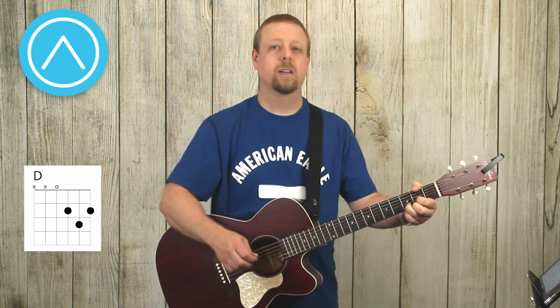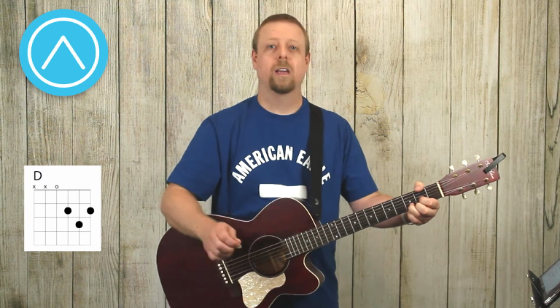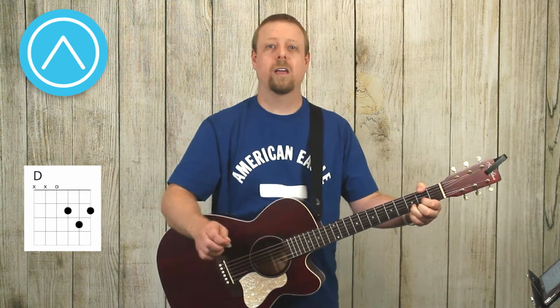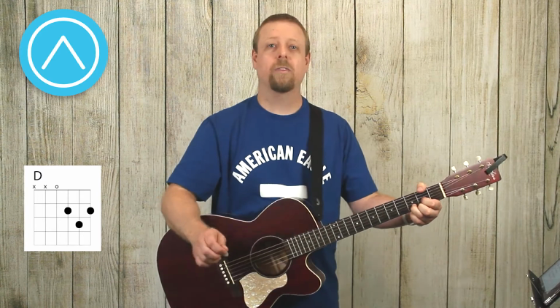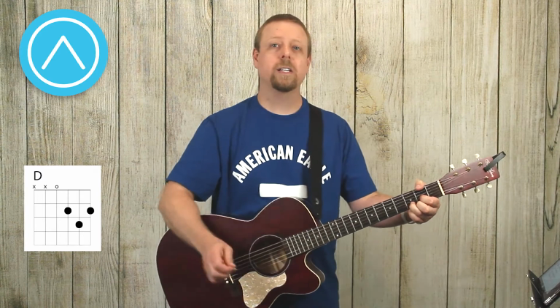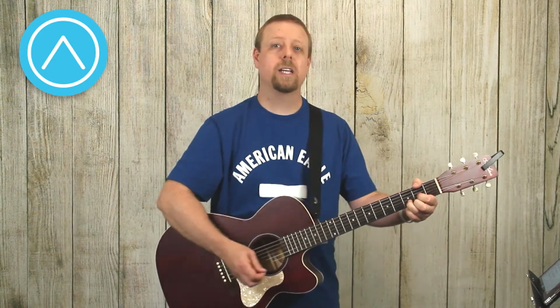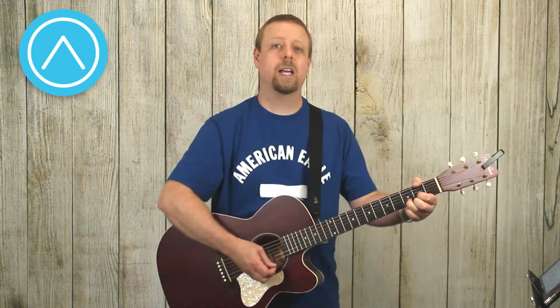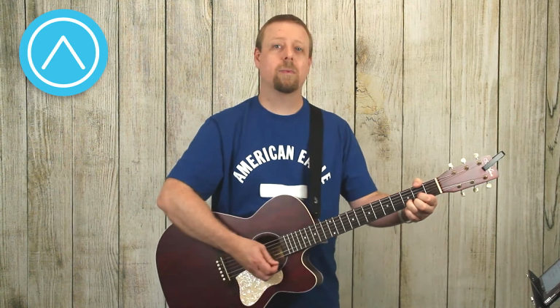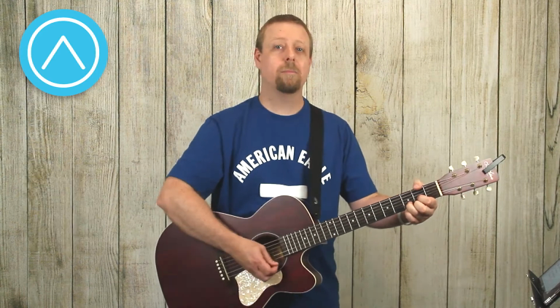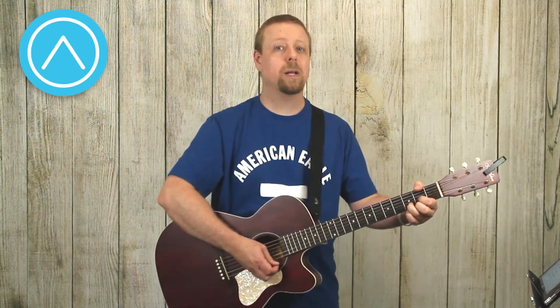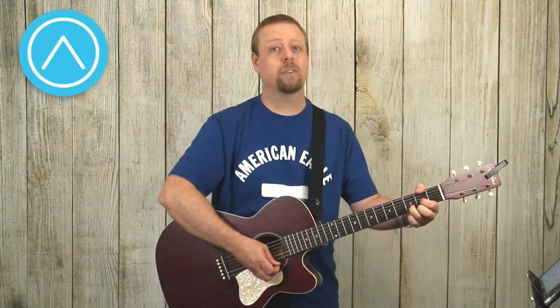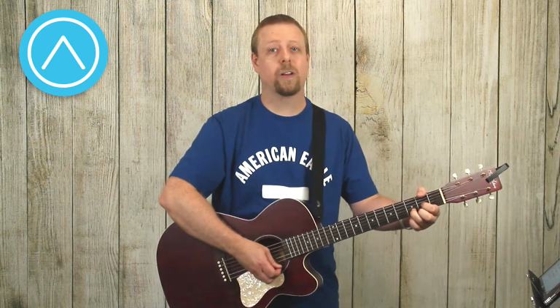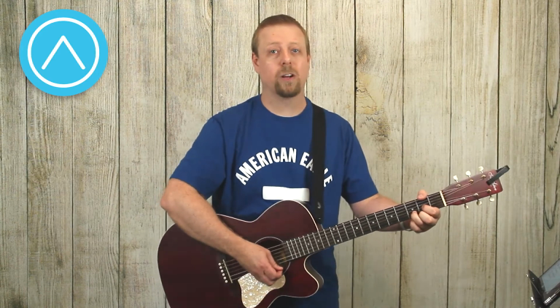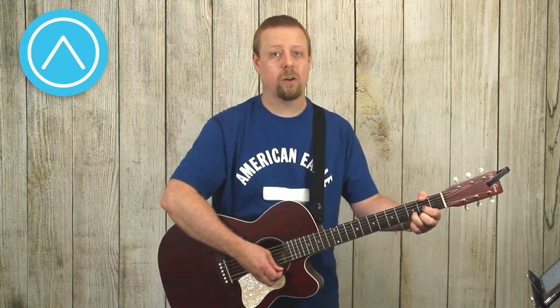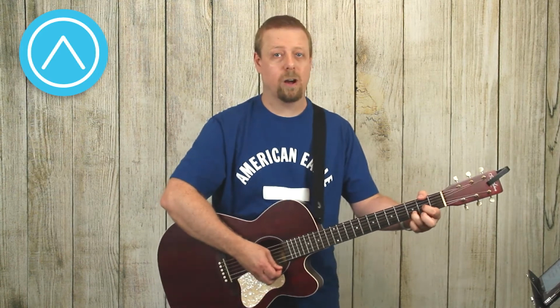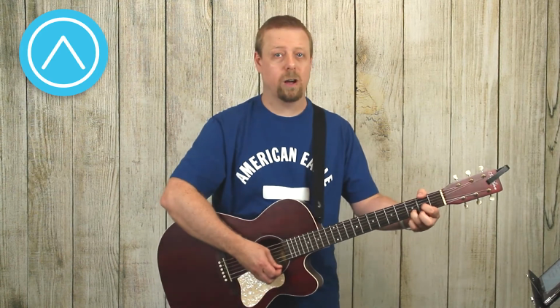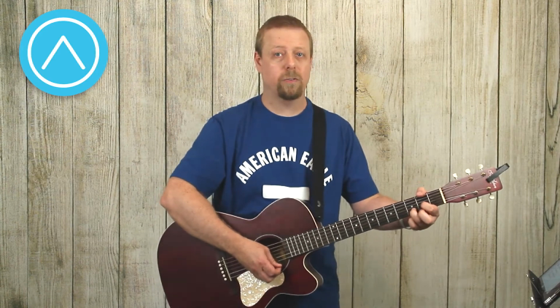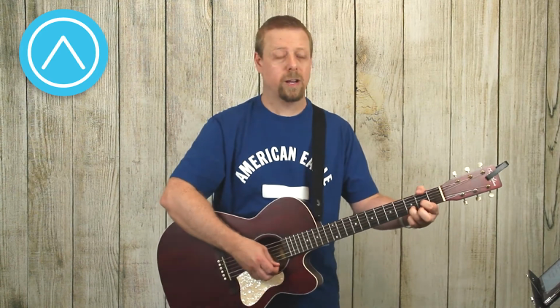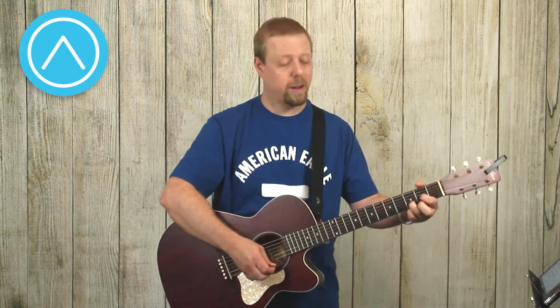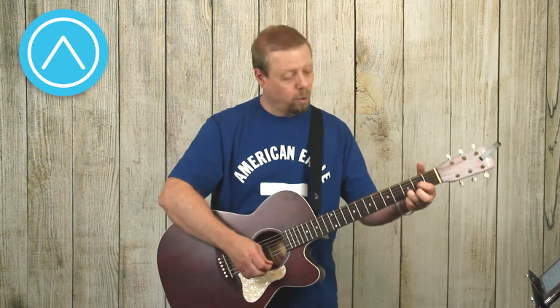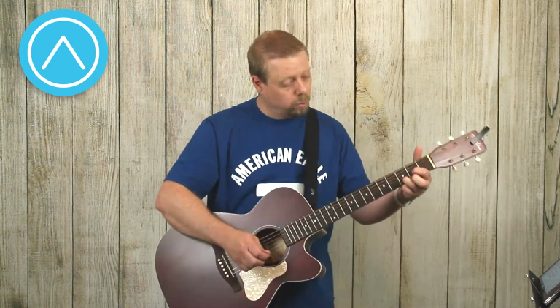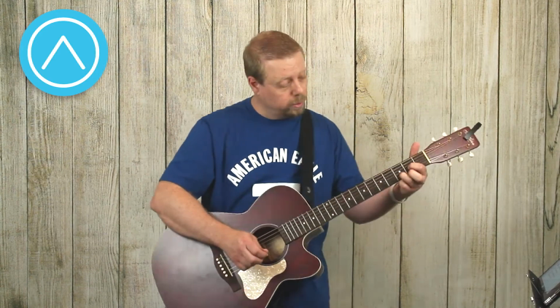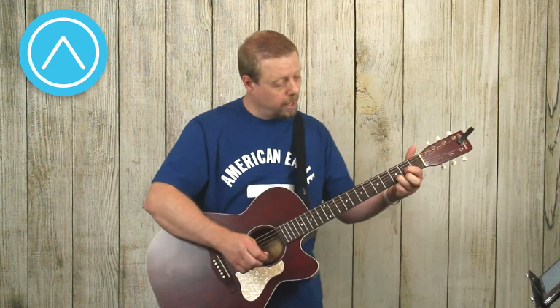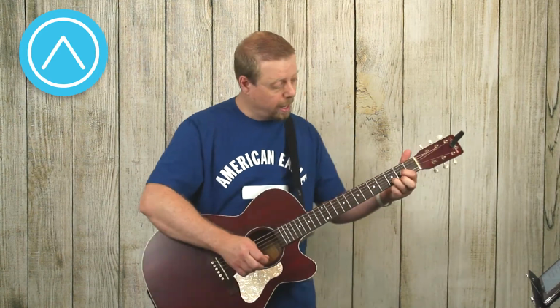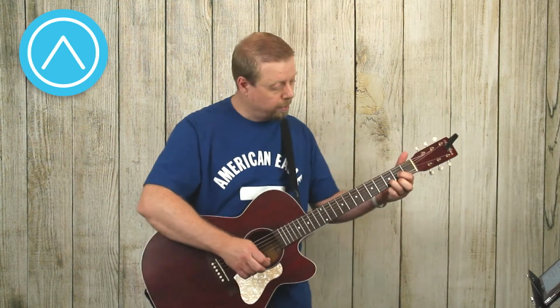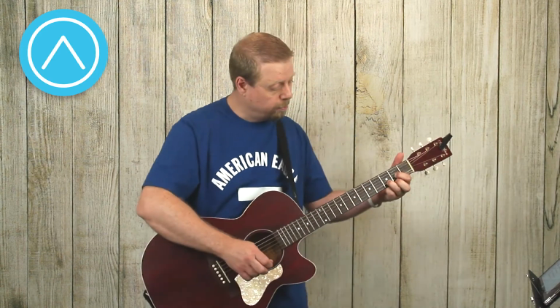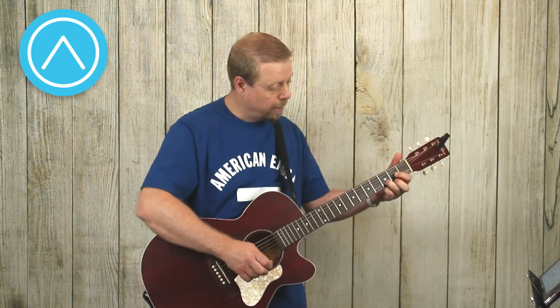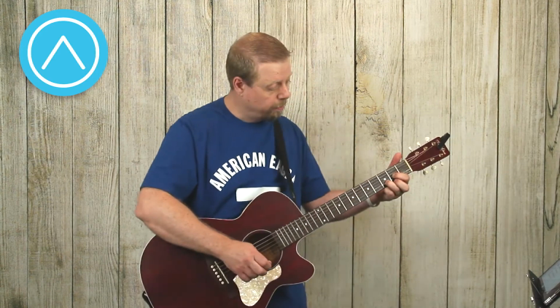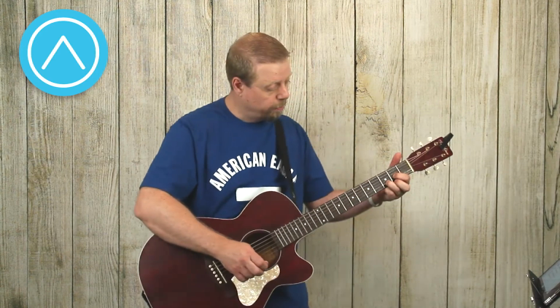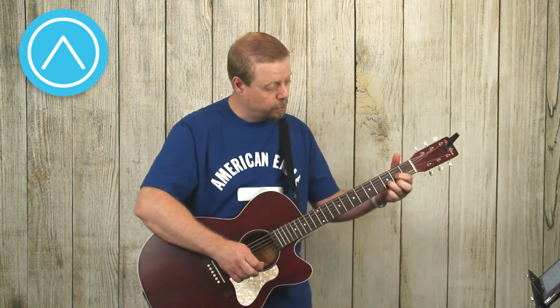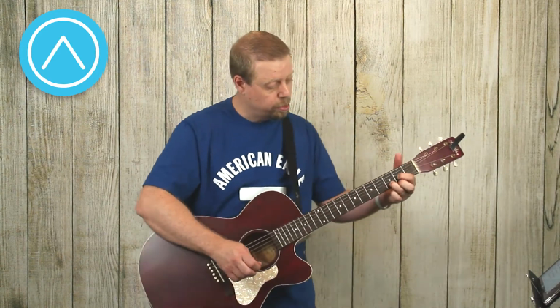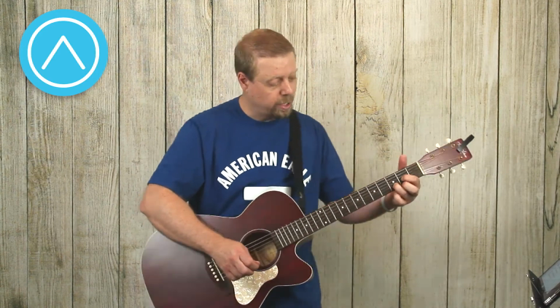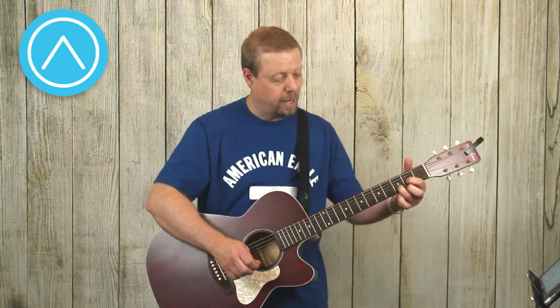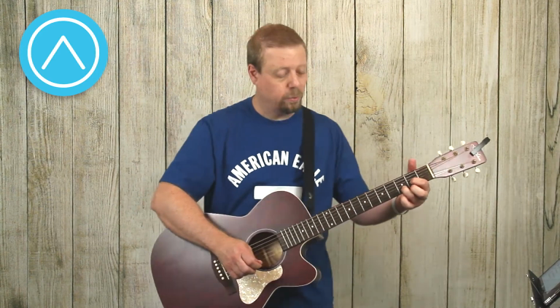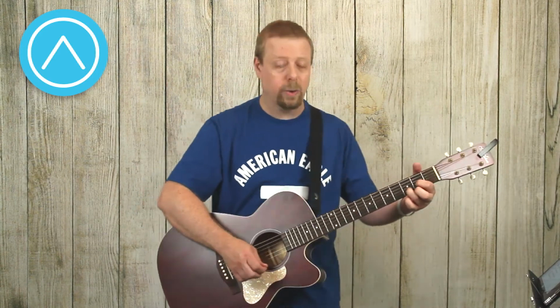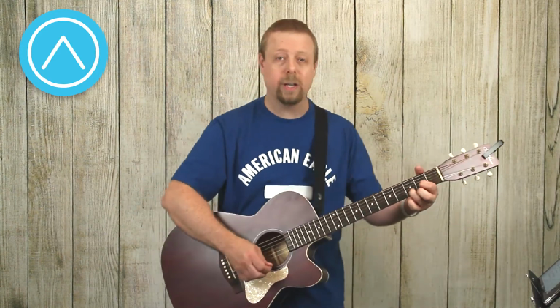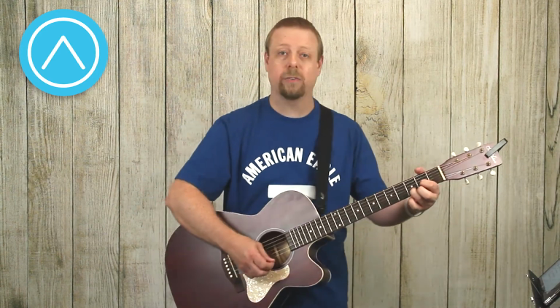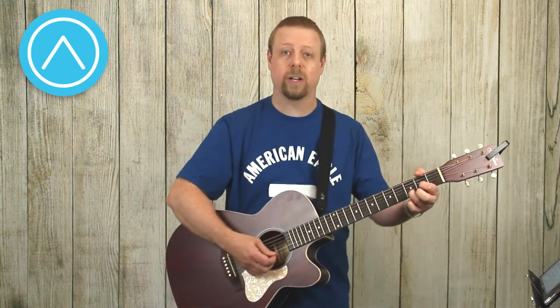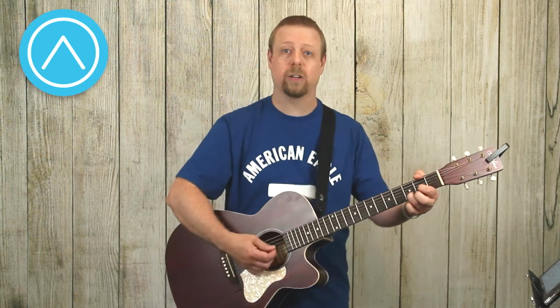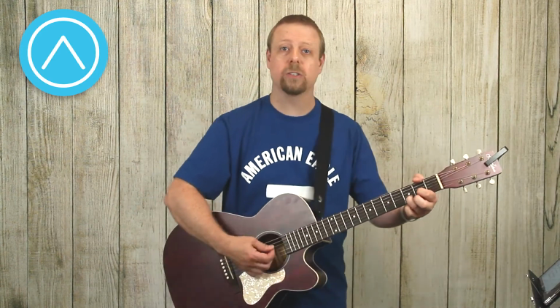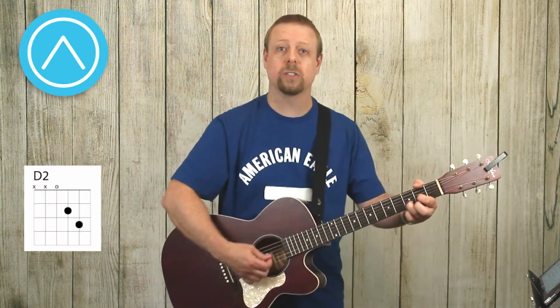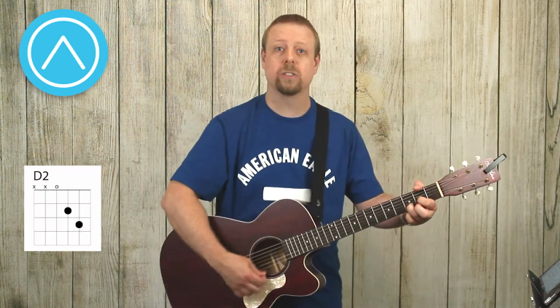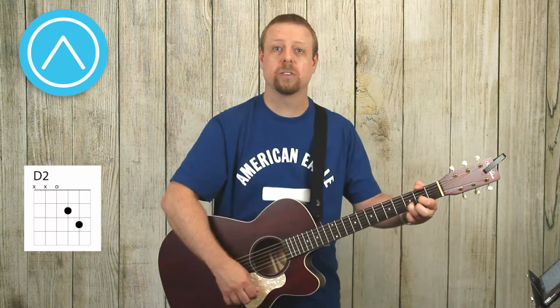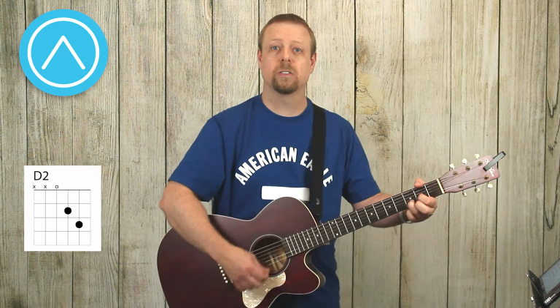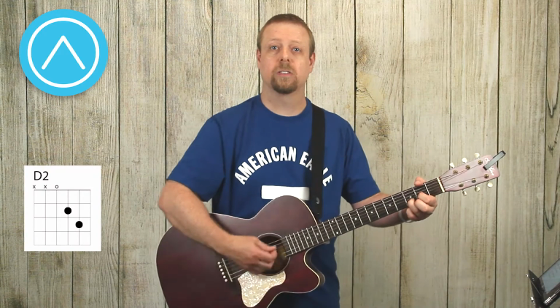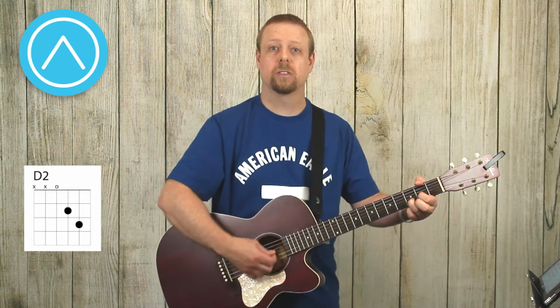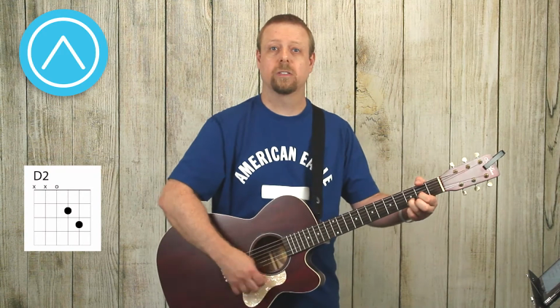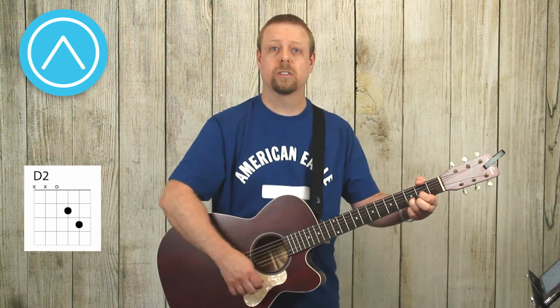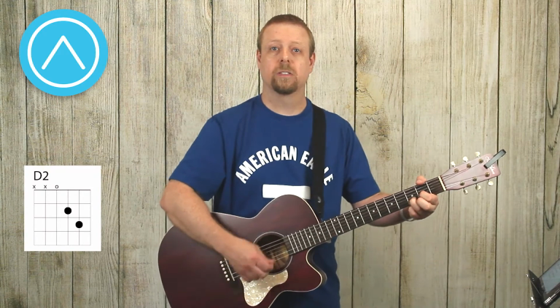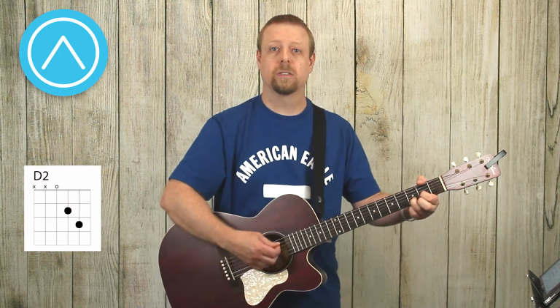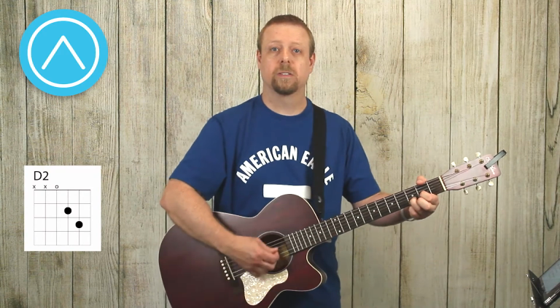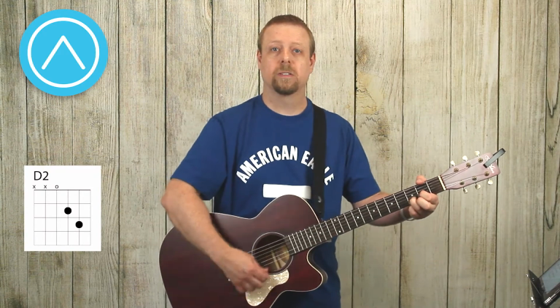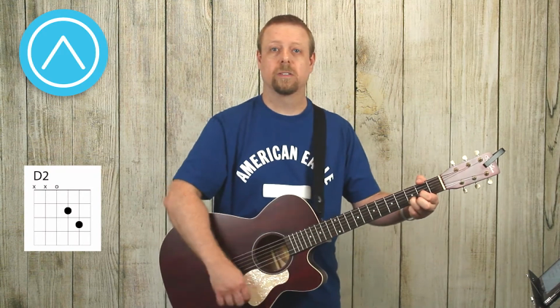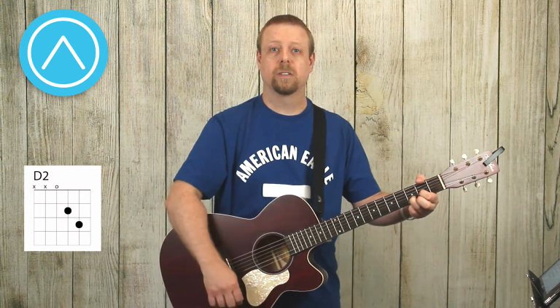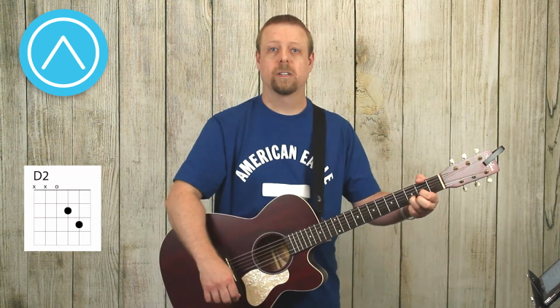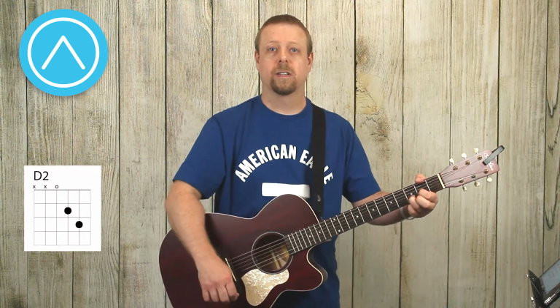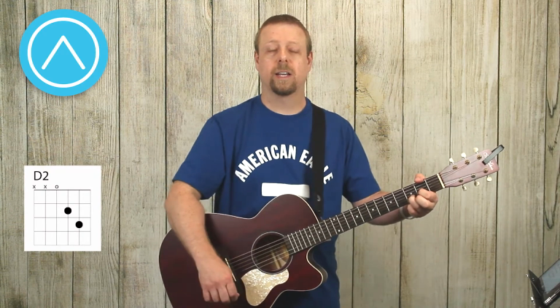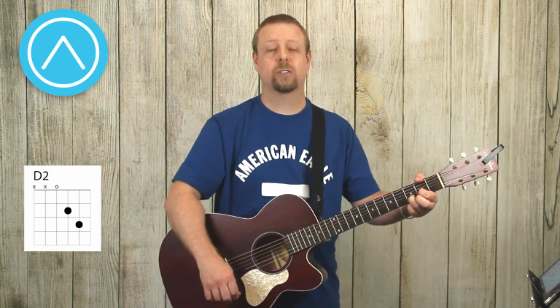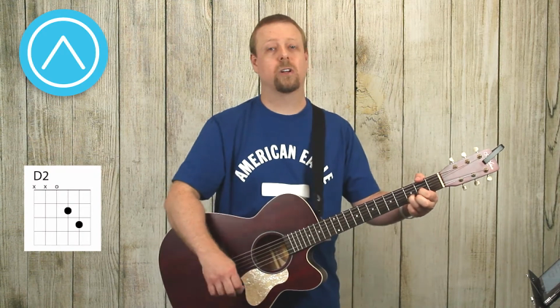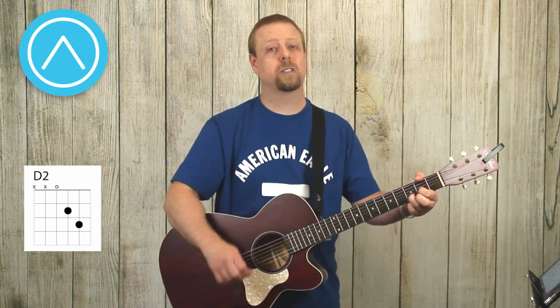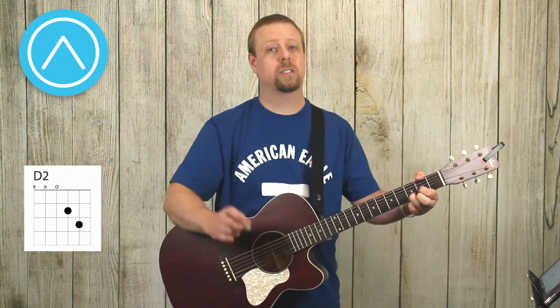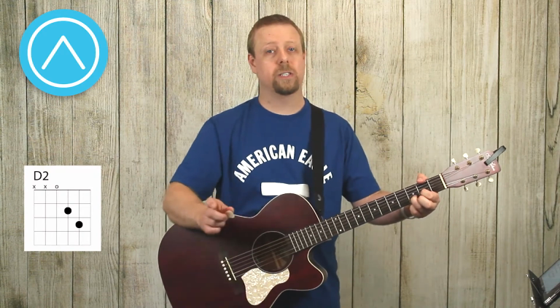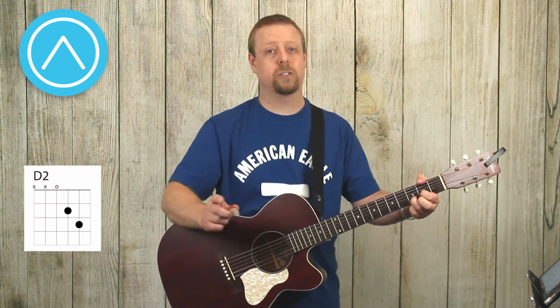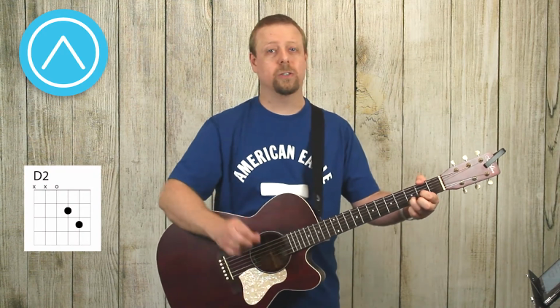If I take my middle finger off and I only have my first and ring fingers, that's called a D two.